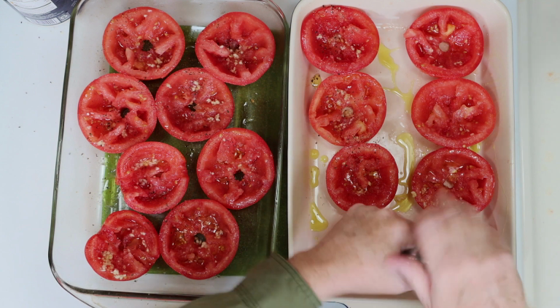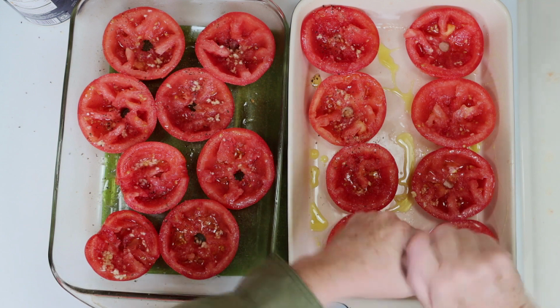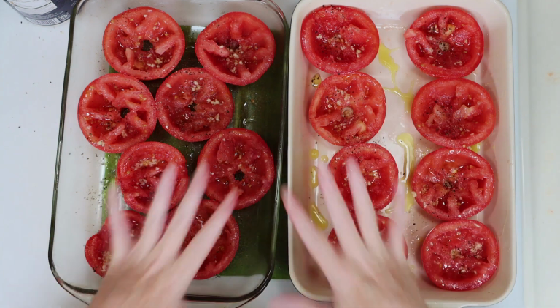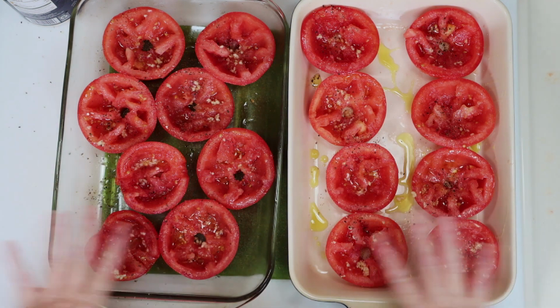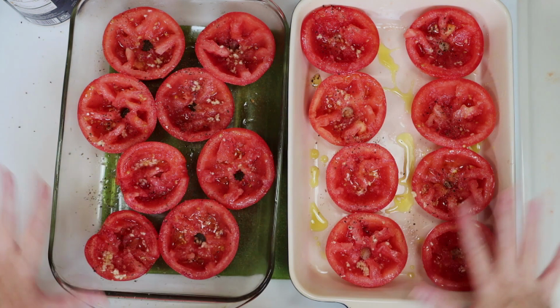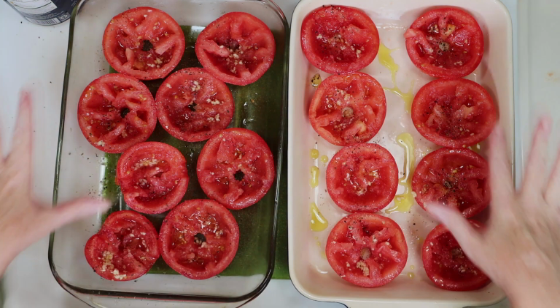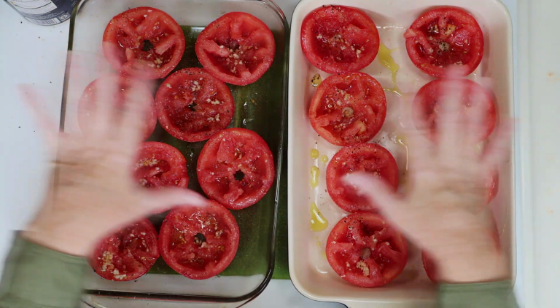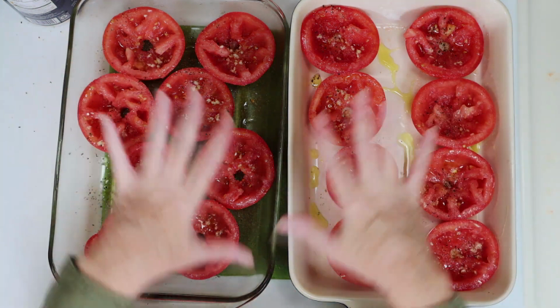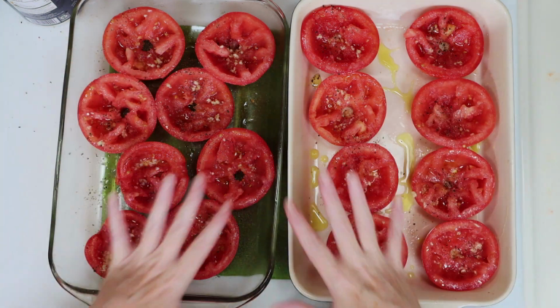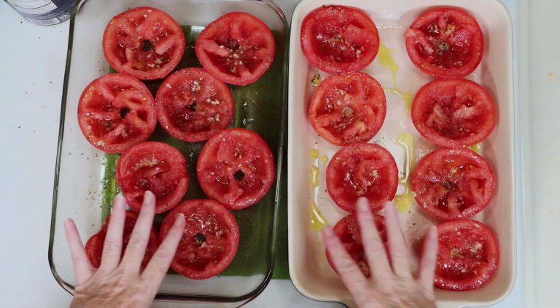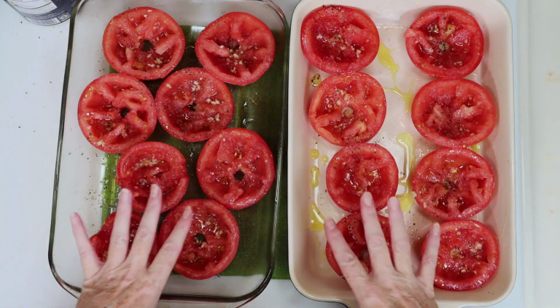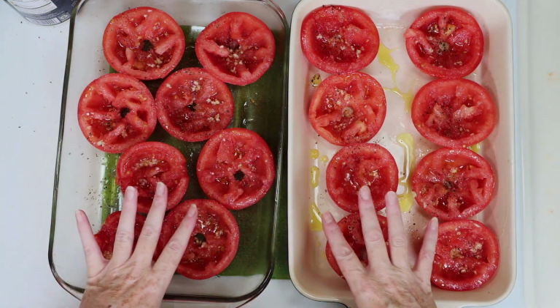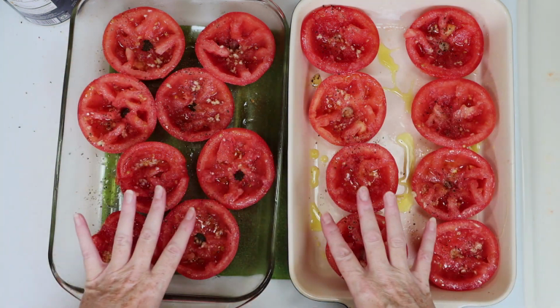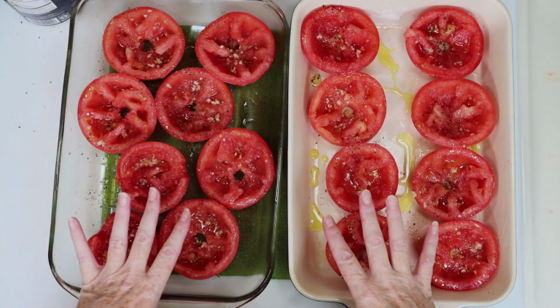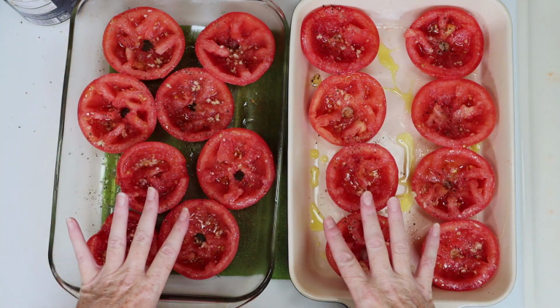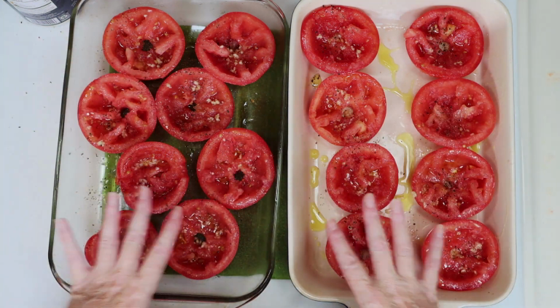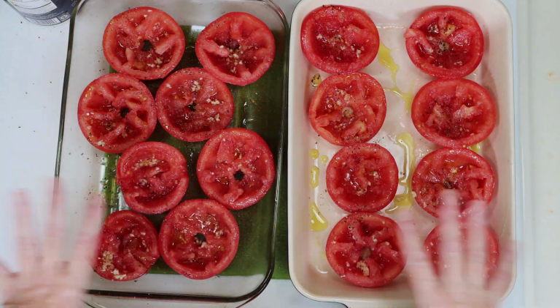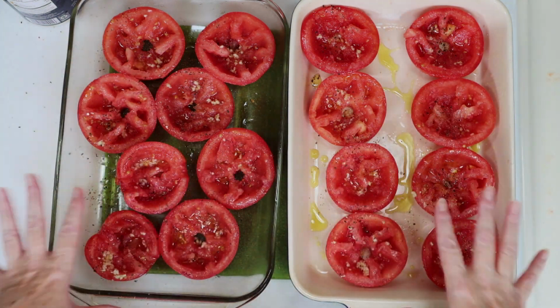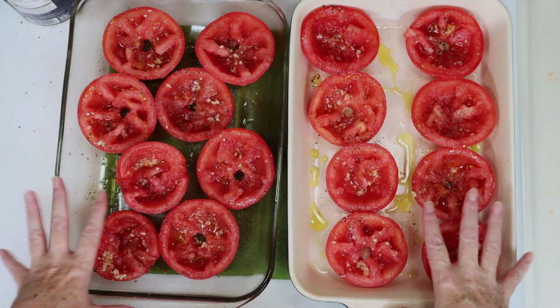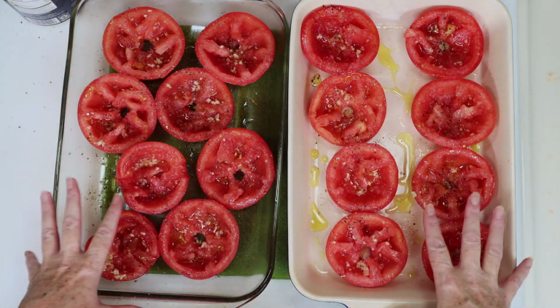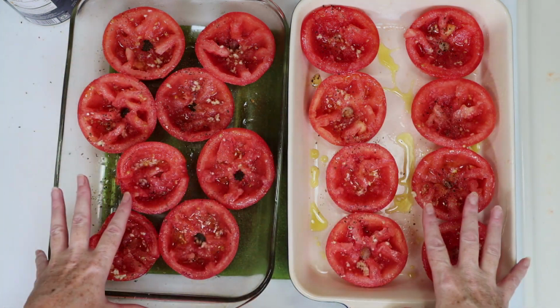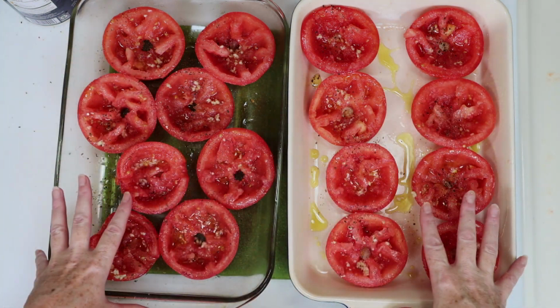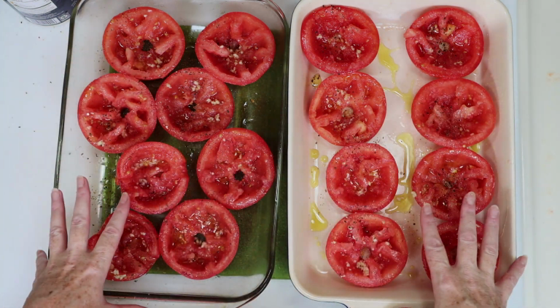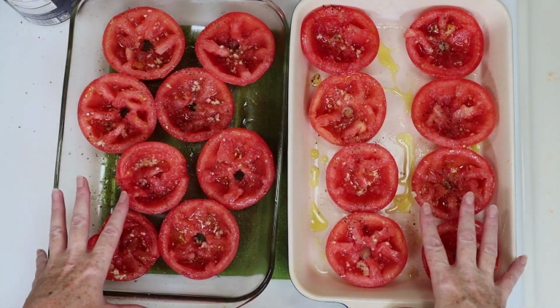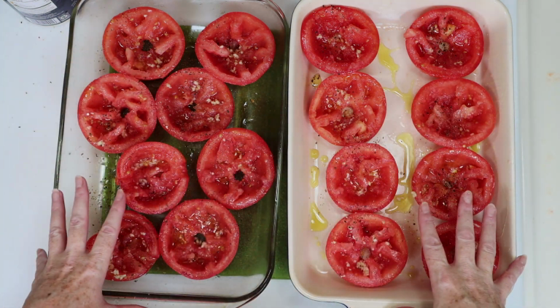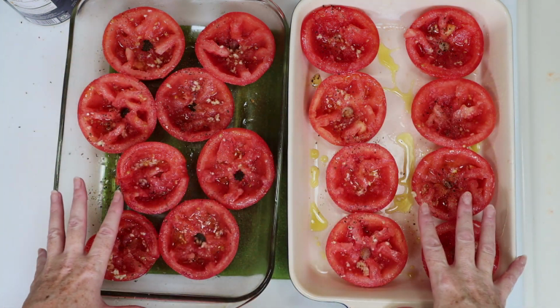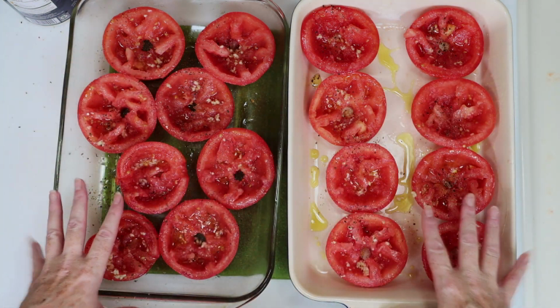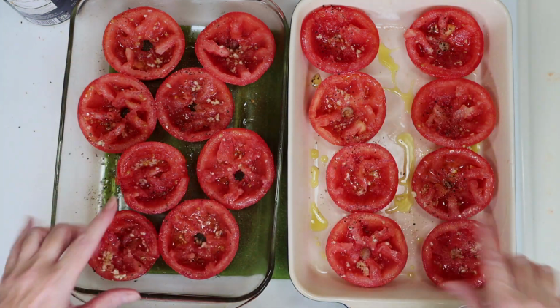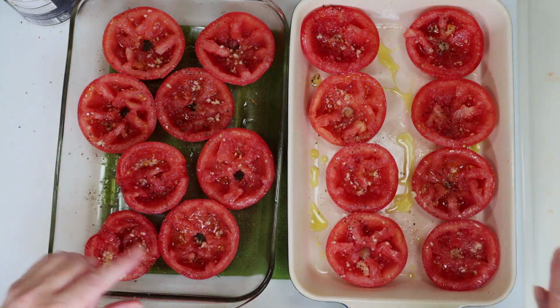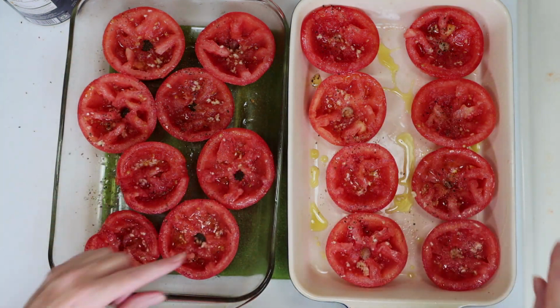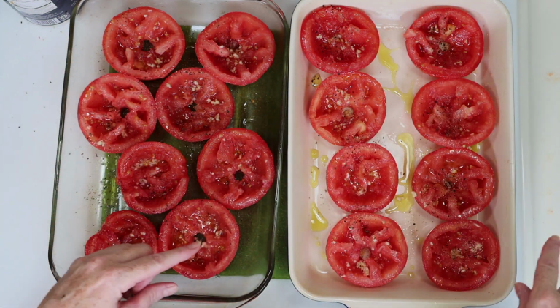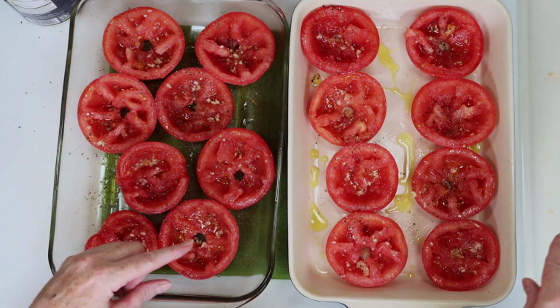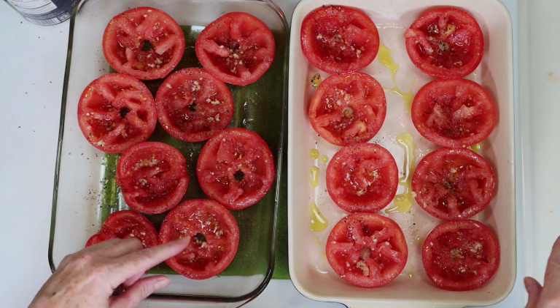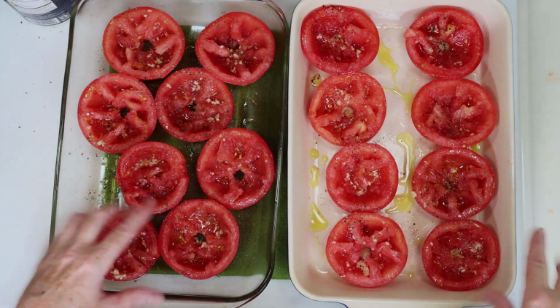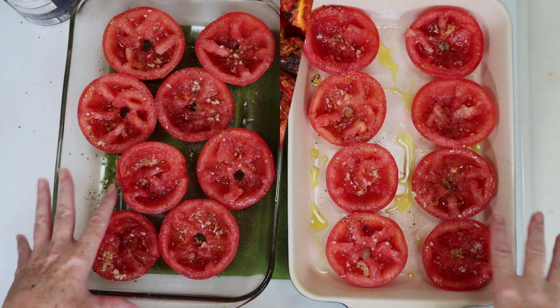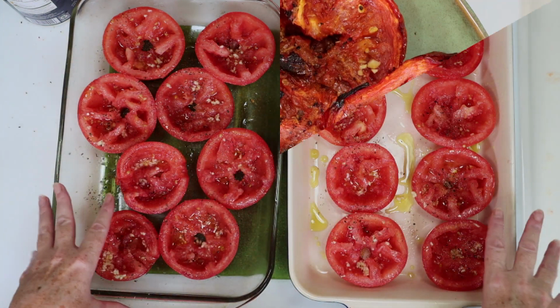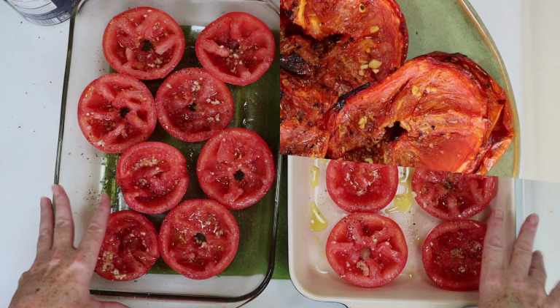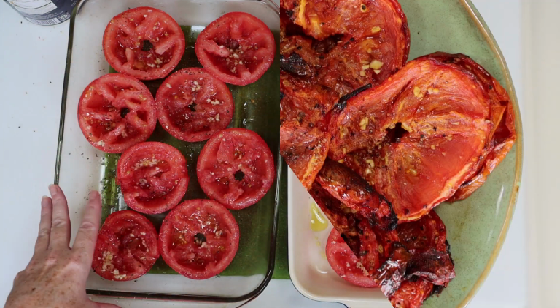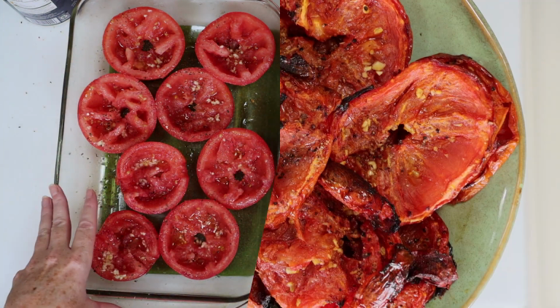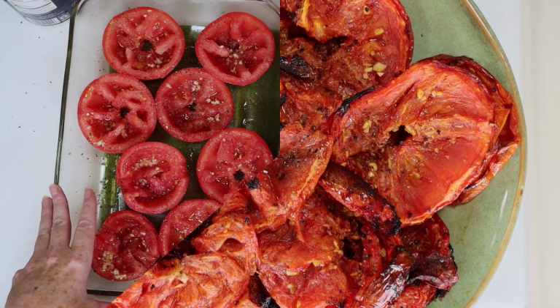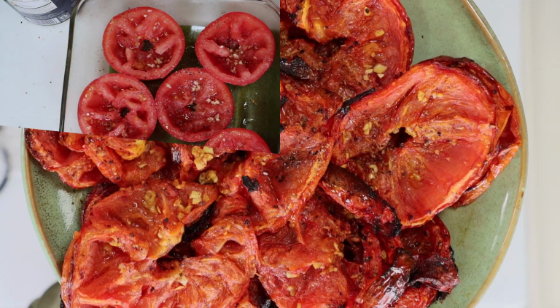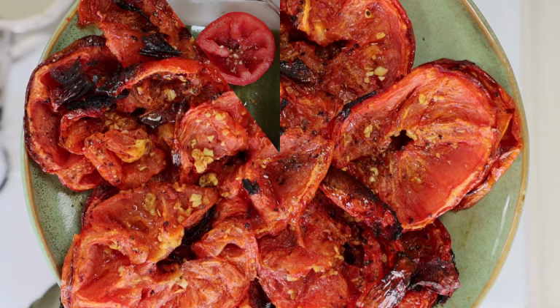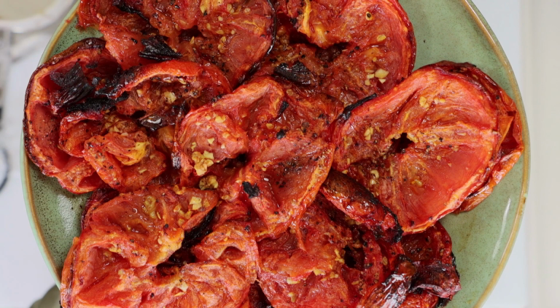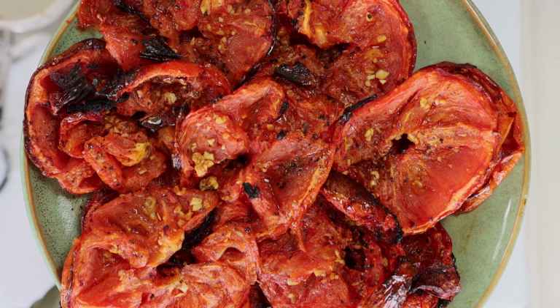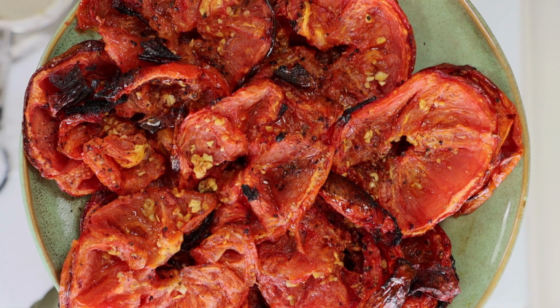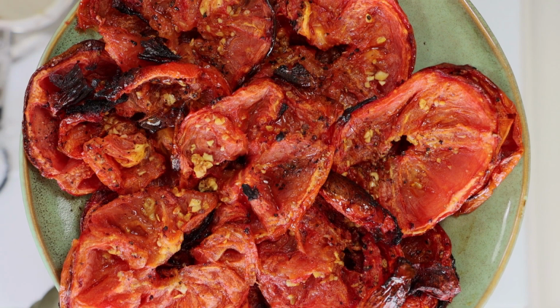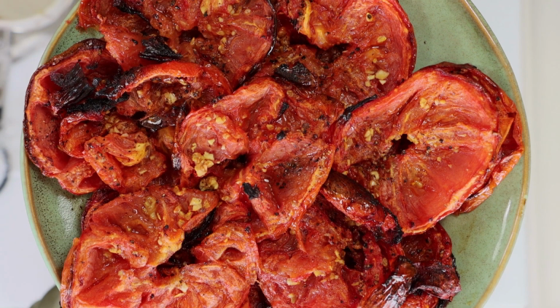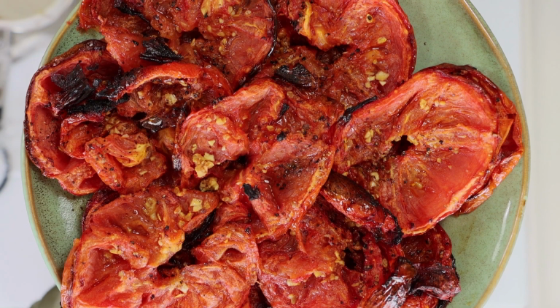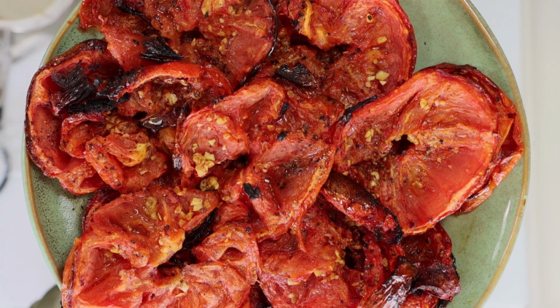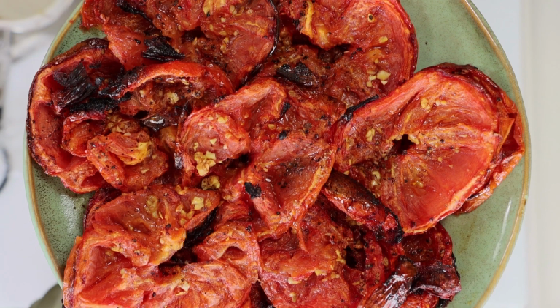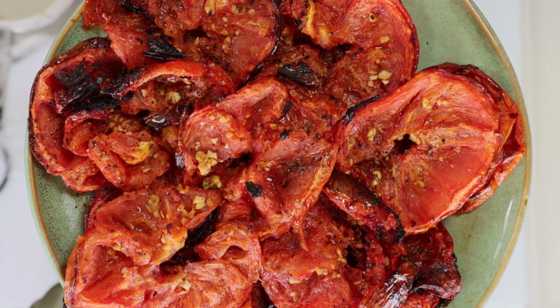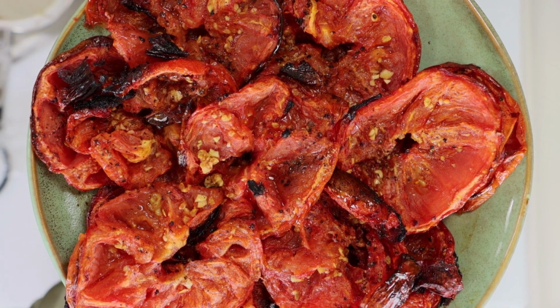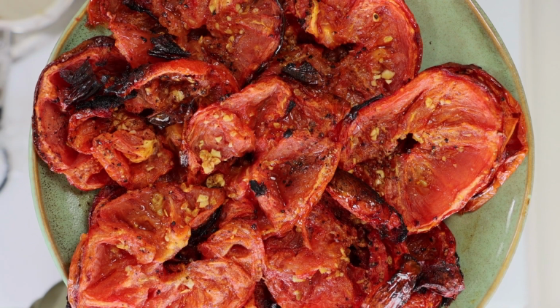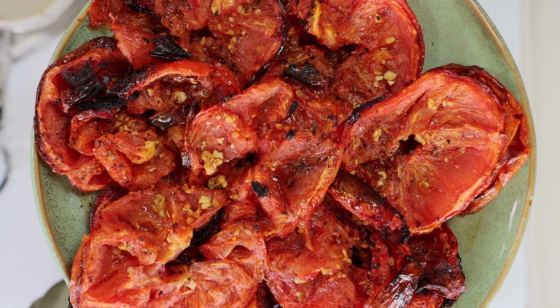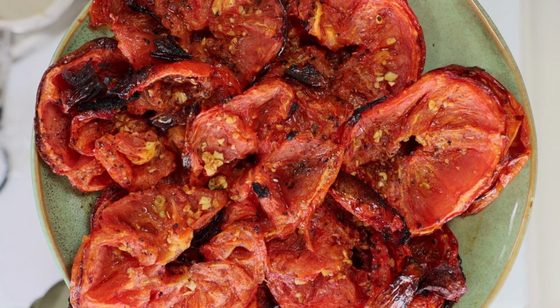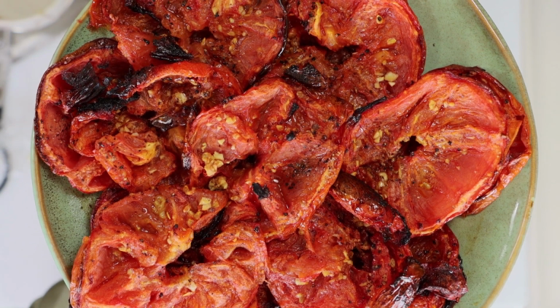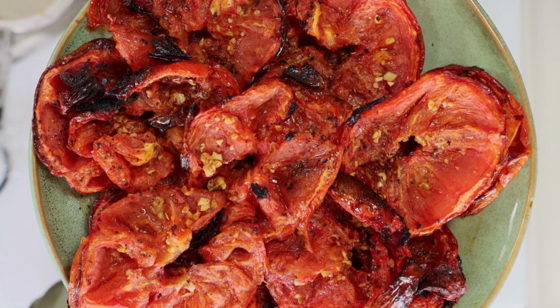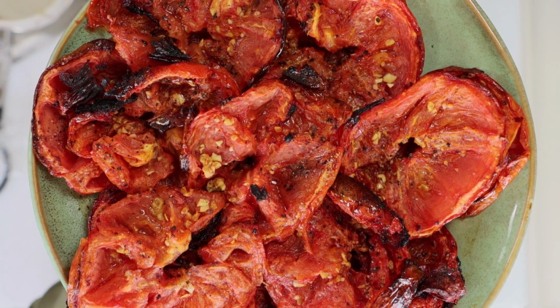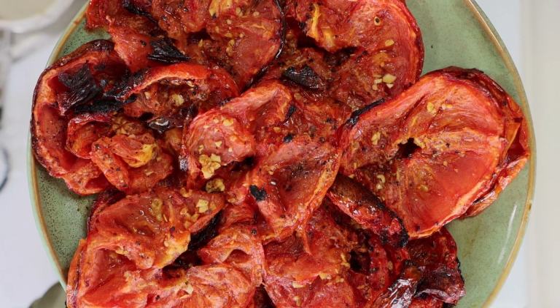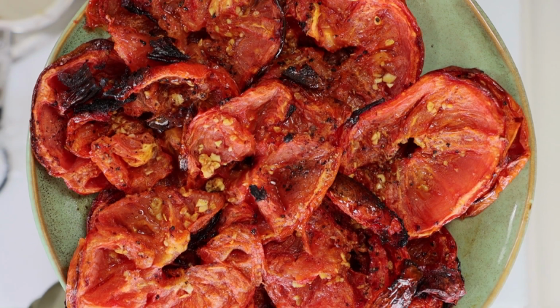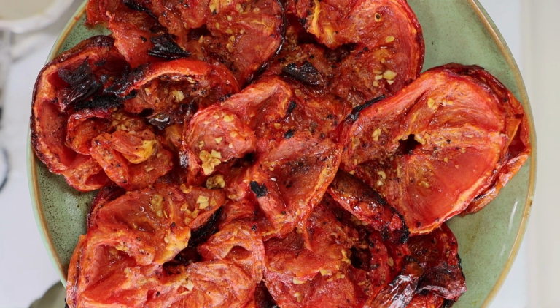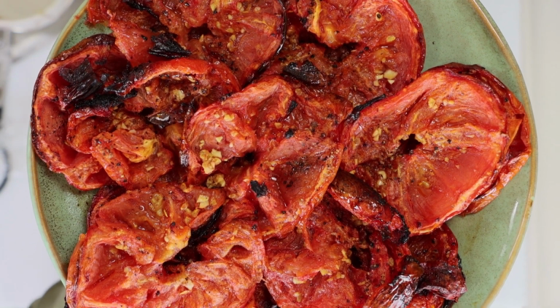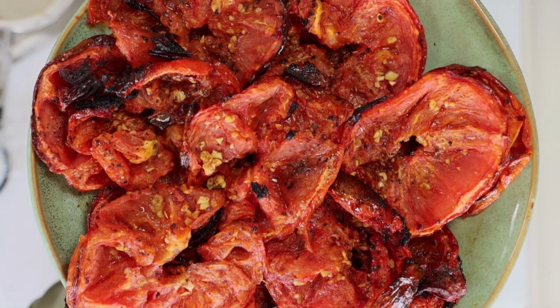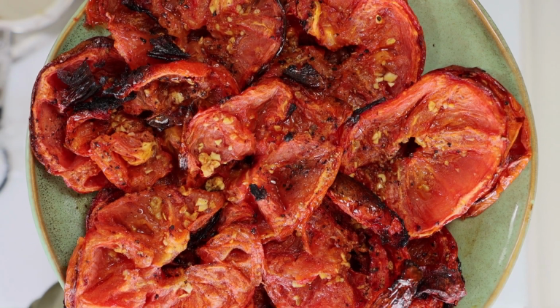Now we need to cook these in a preheated oven at 400 degrees for about an hour or so, and you can make these the day before if you like and store them in the fridge overnight.